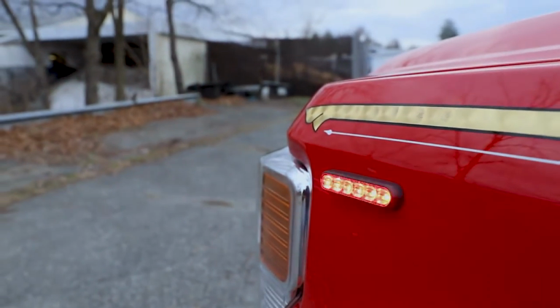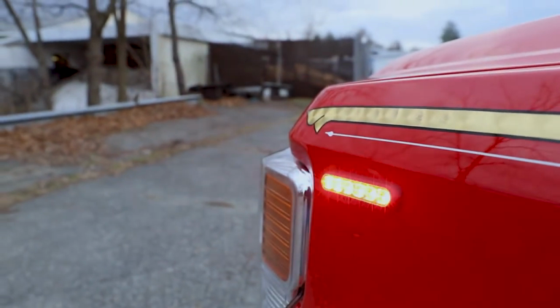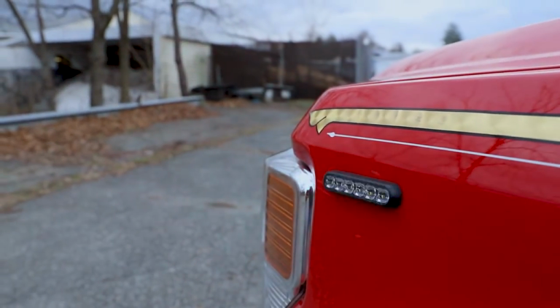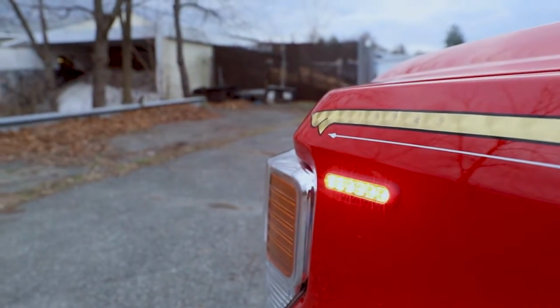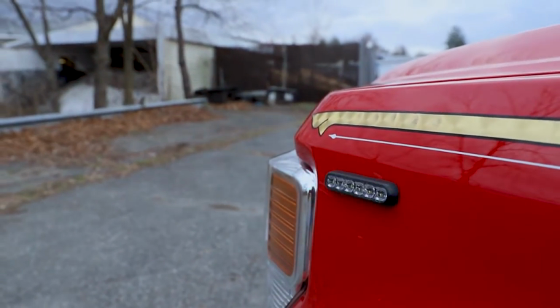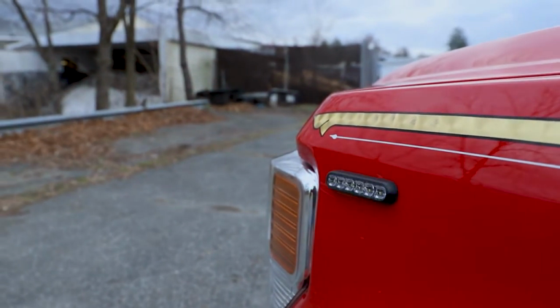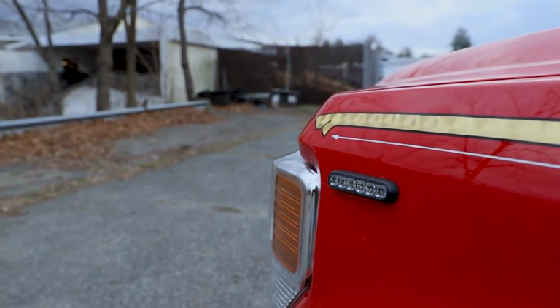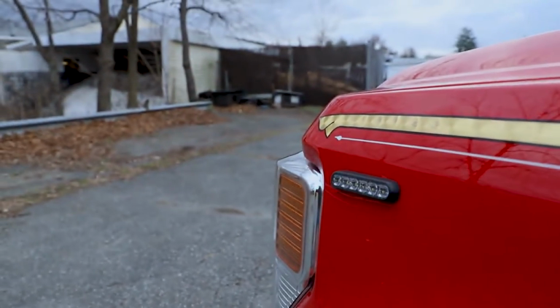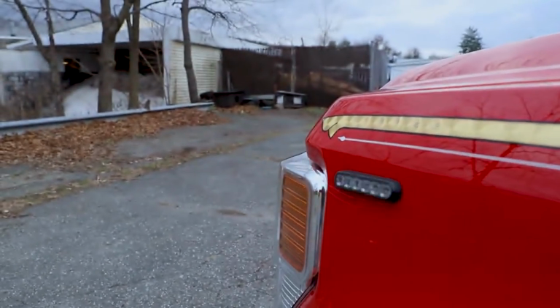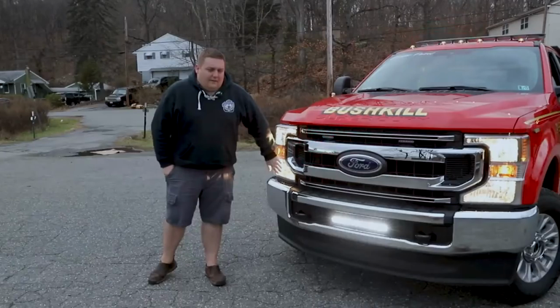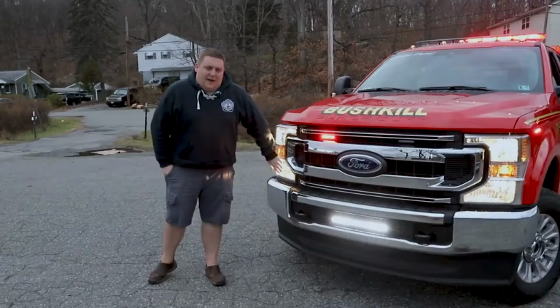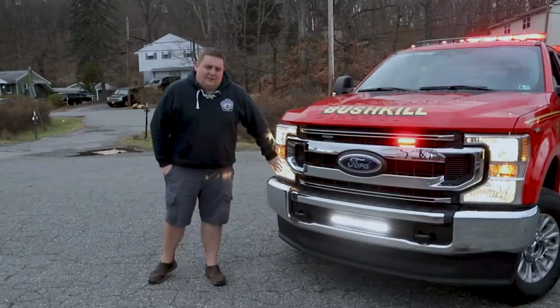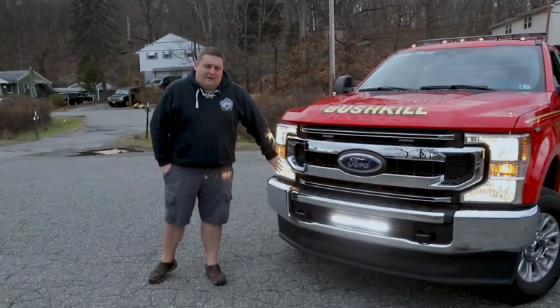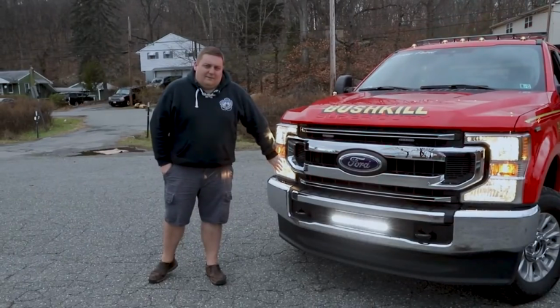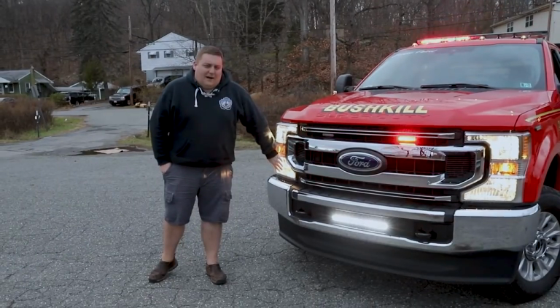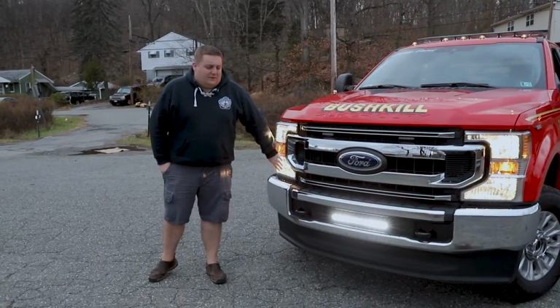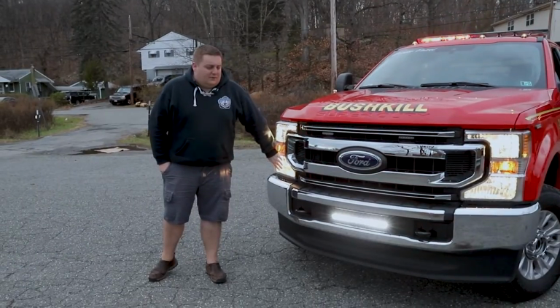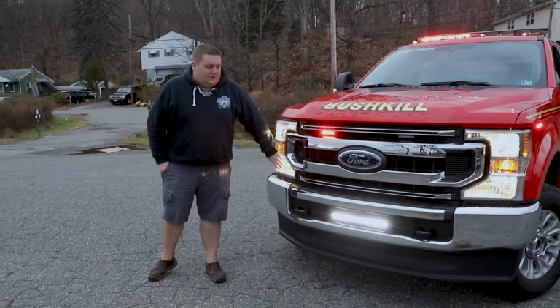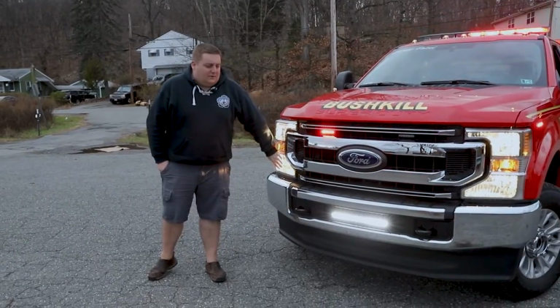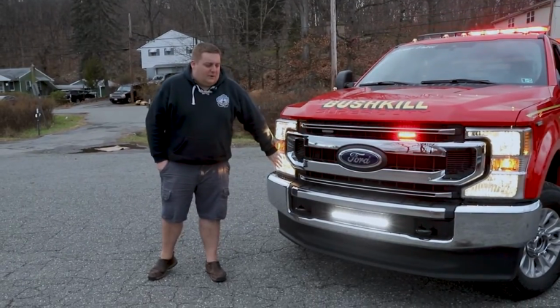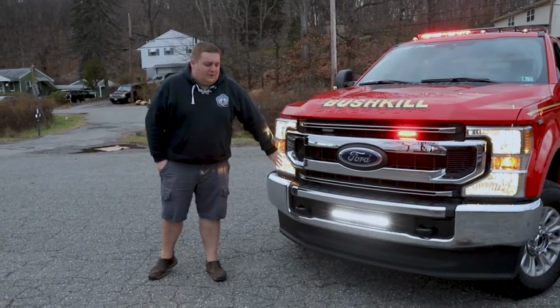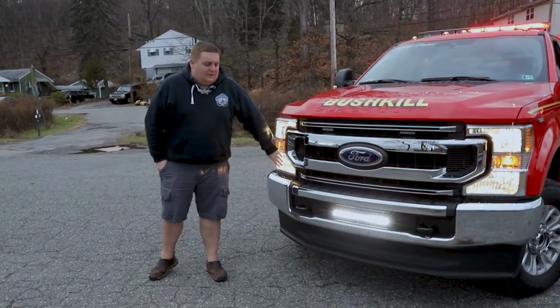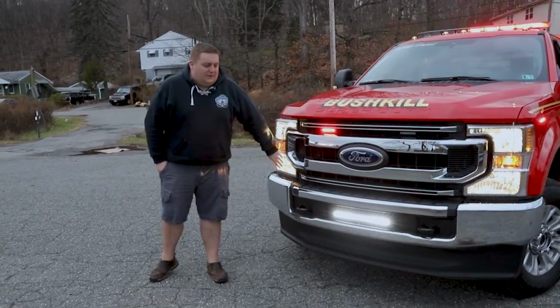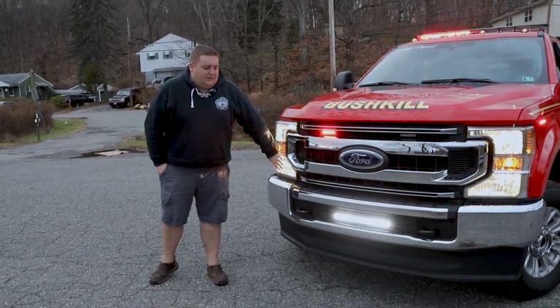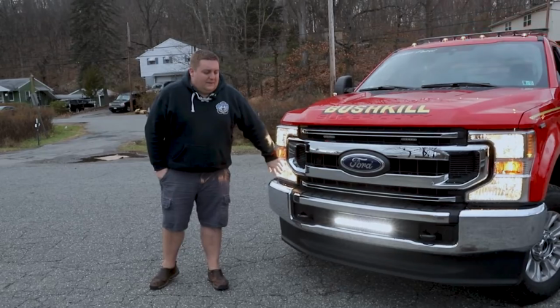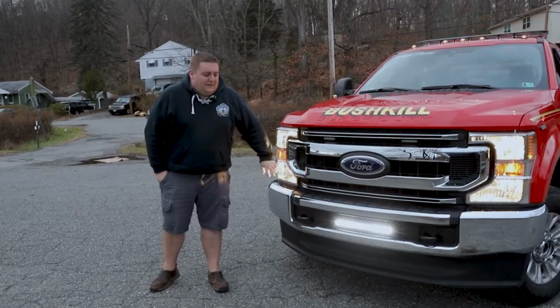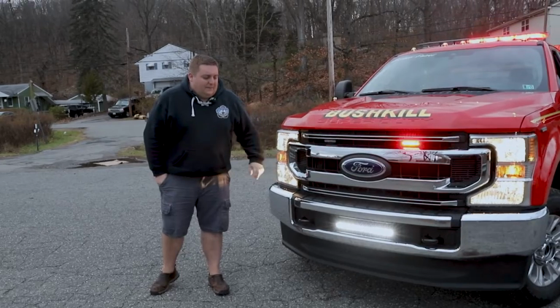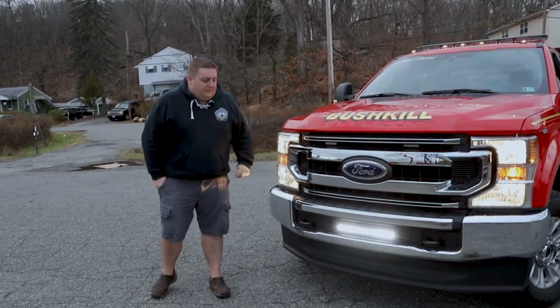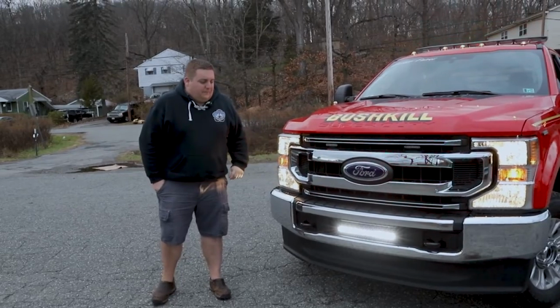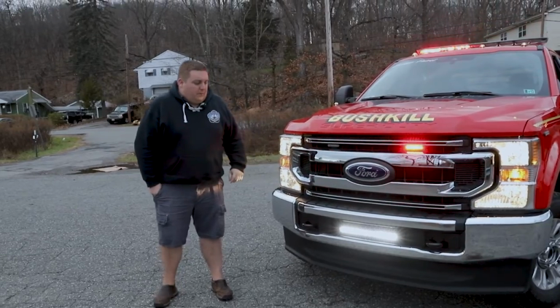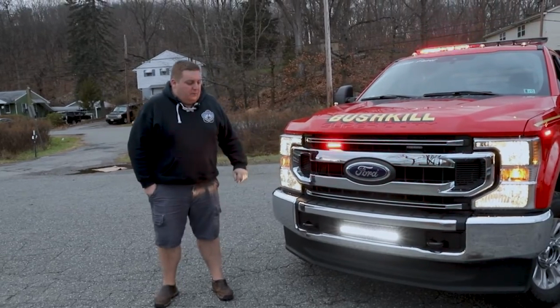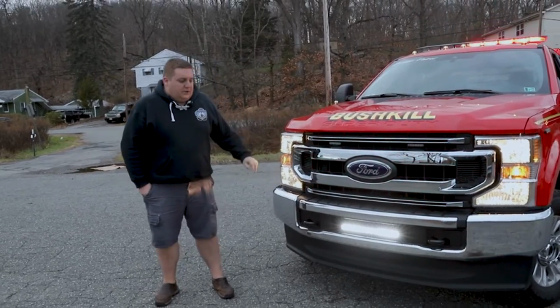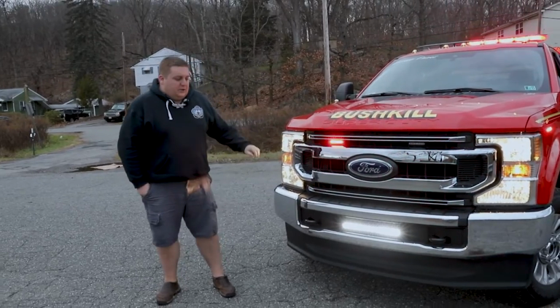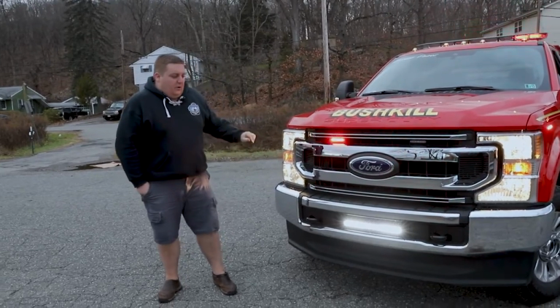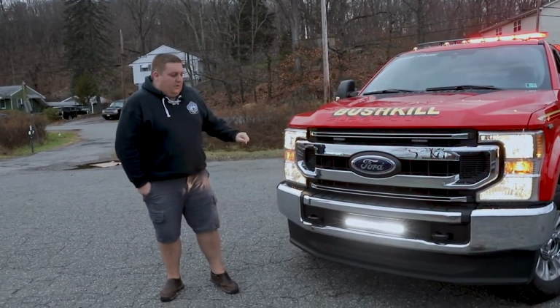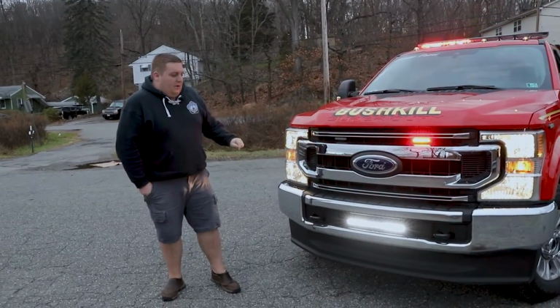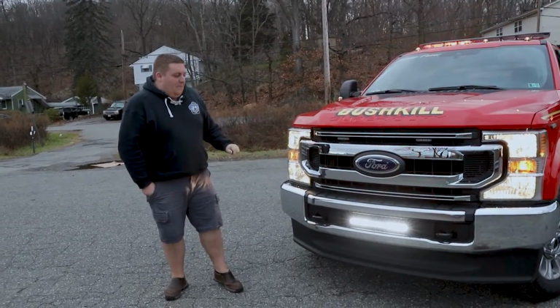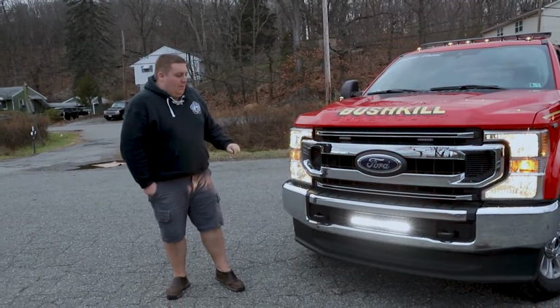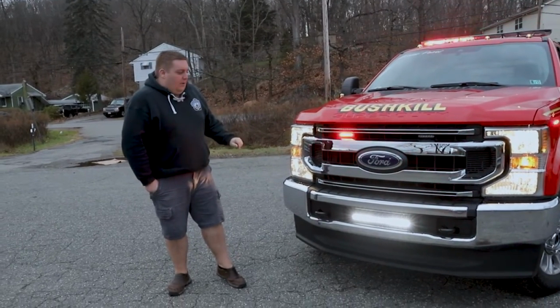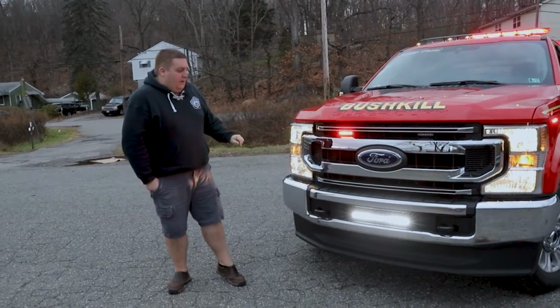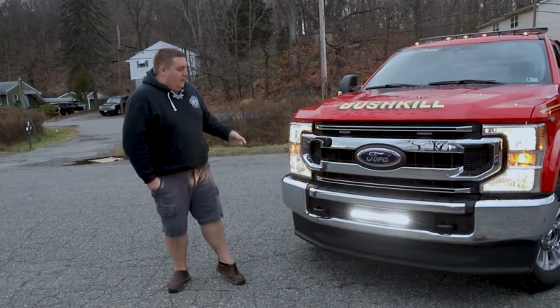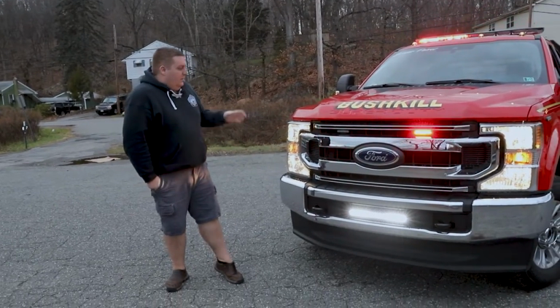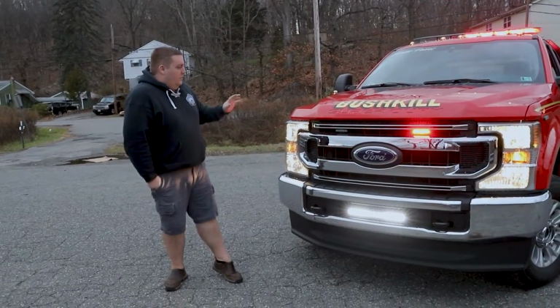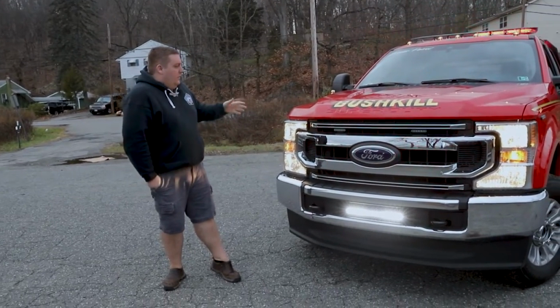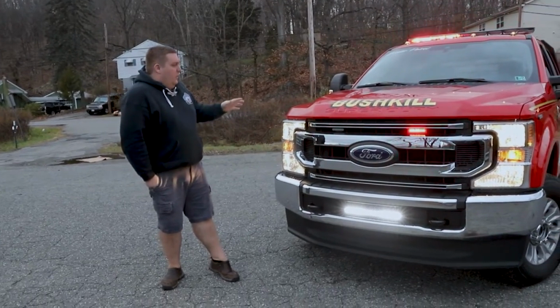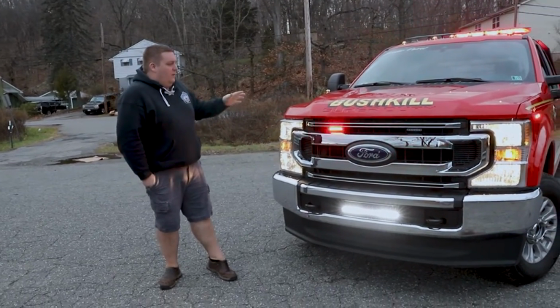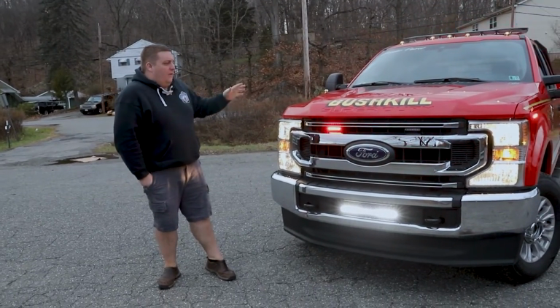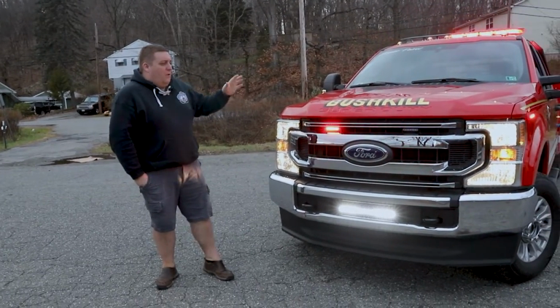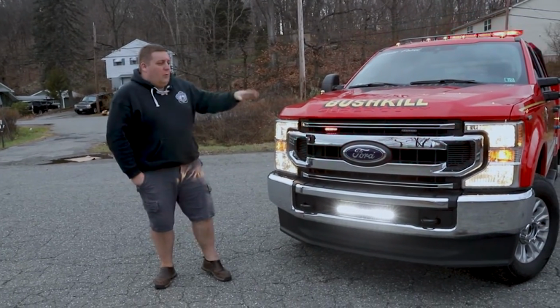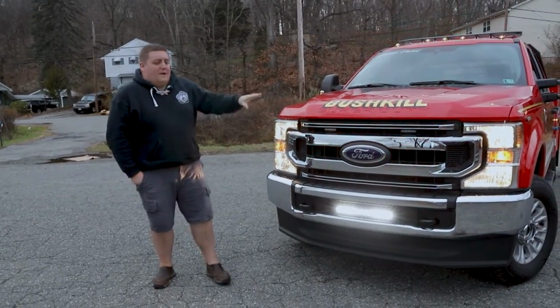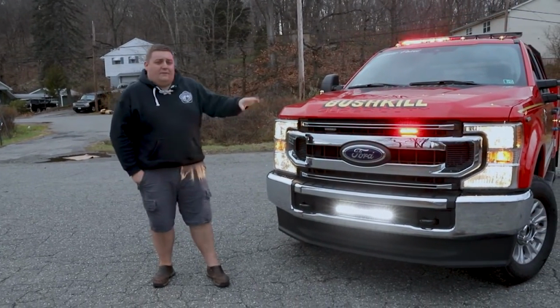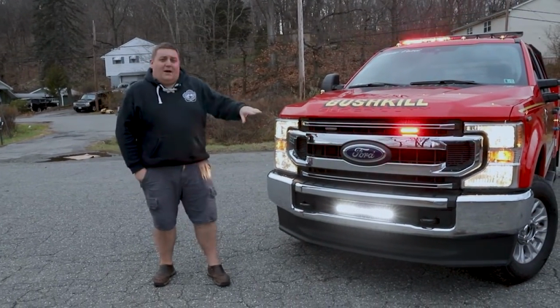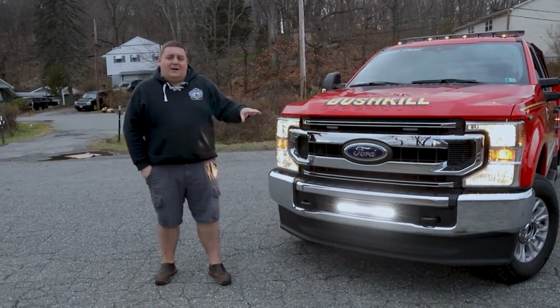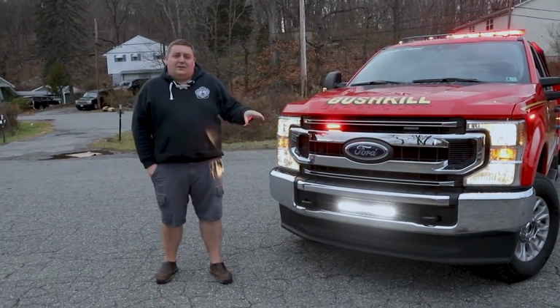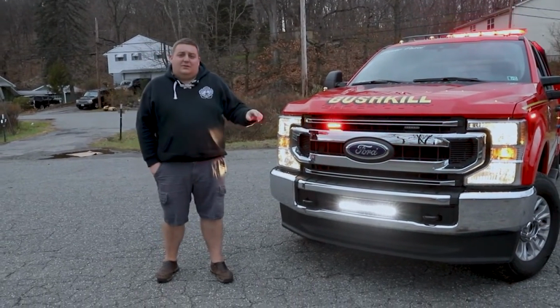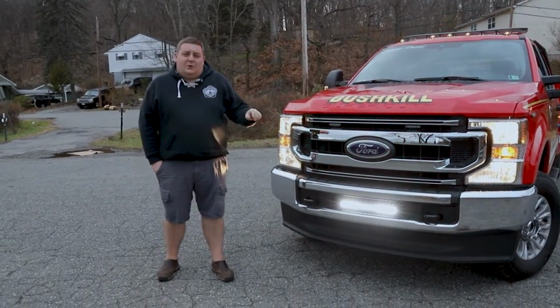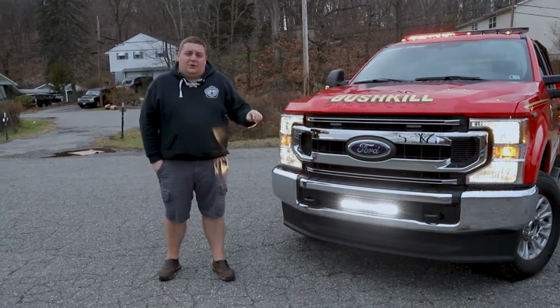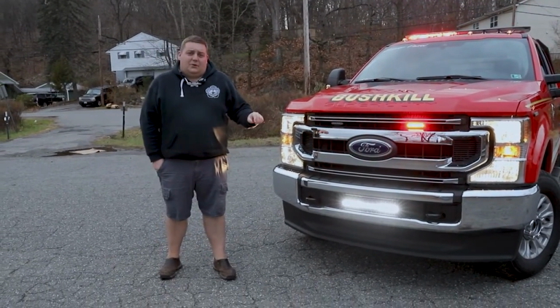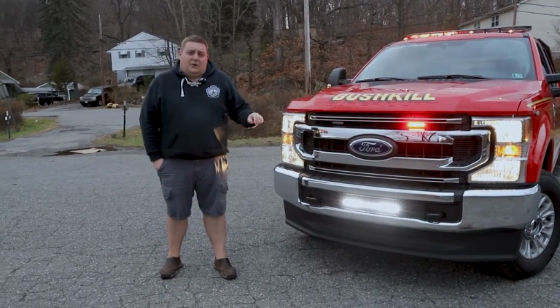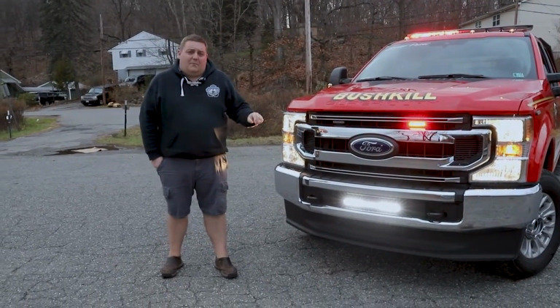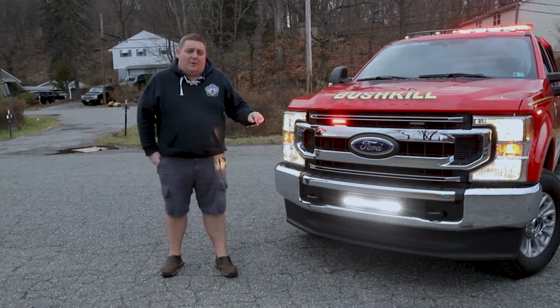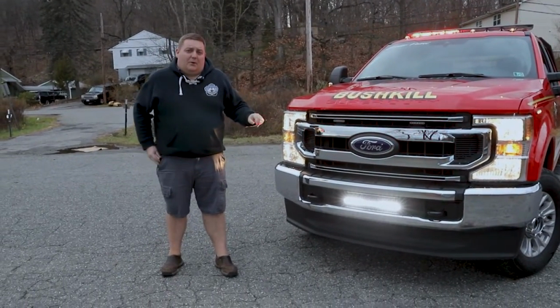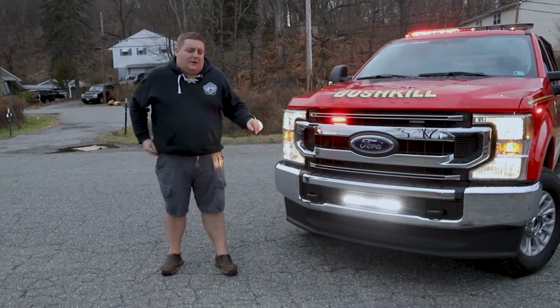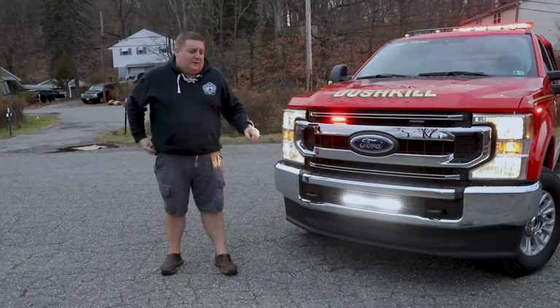We've got a headlight flasher installed, which is currently on Park Kill. All of our white flashing is also on Park Kill.